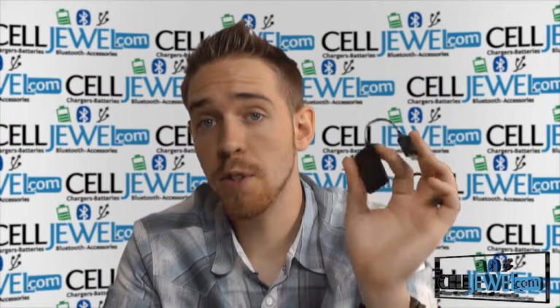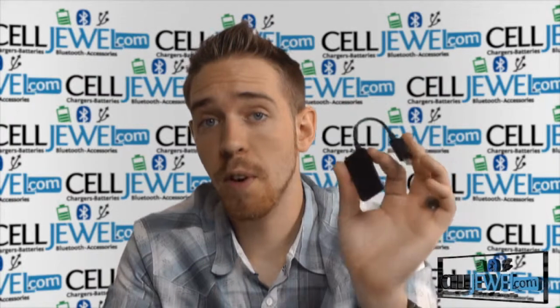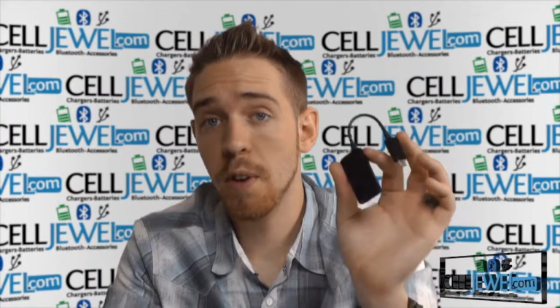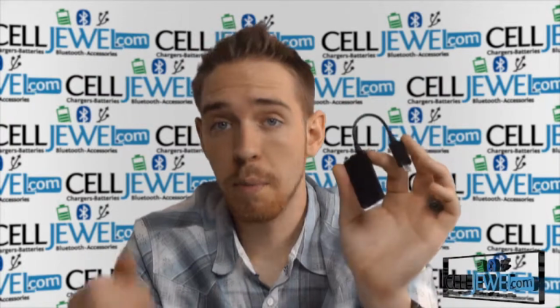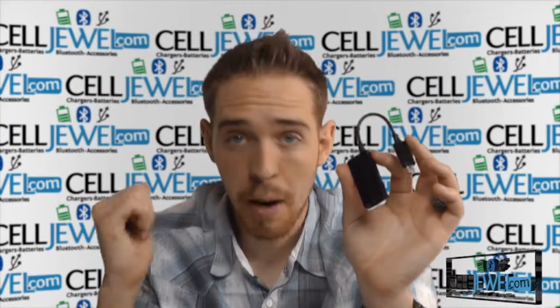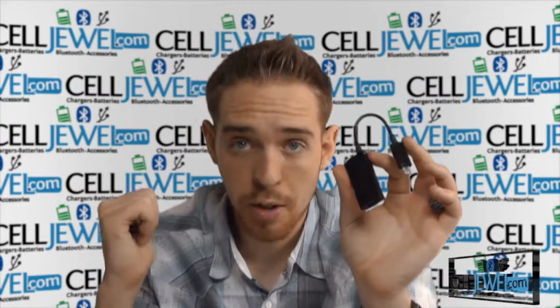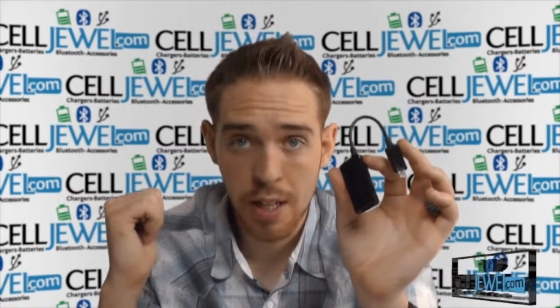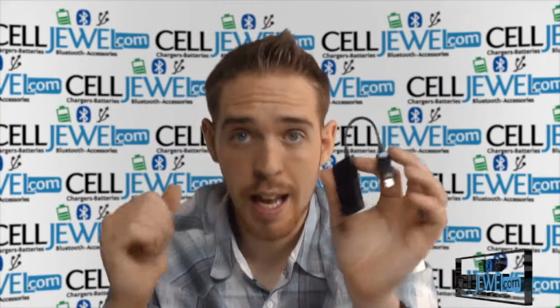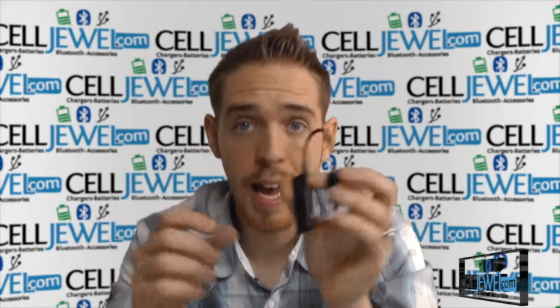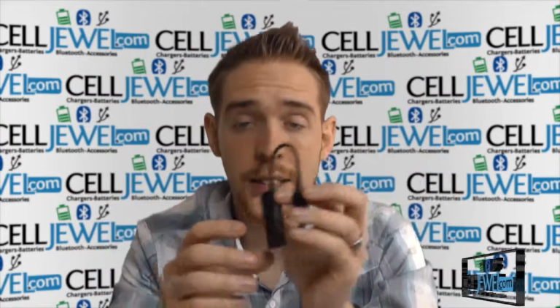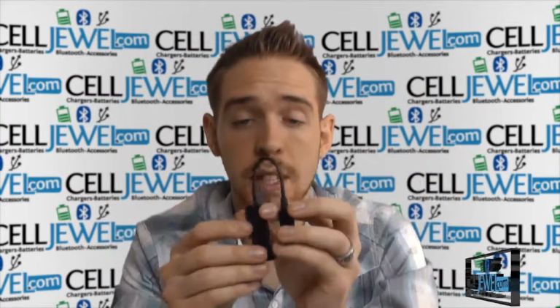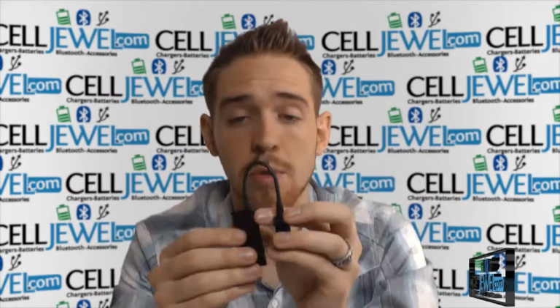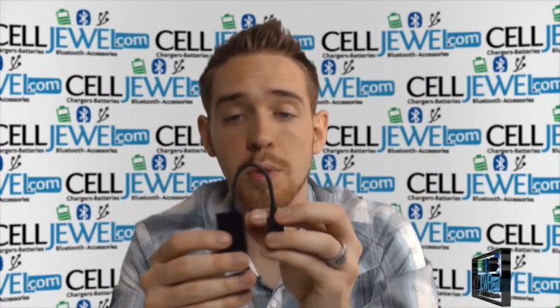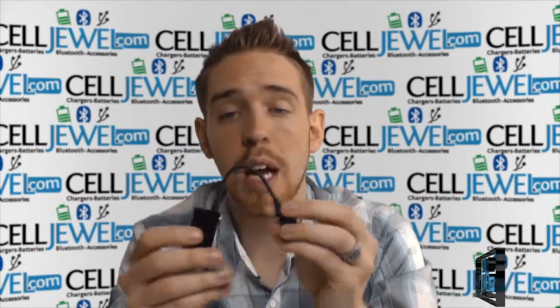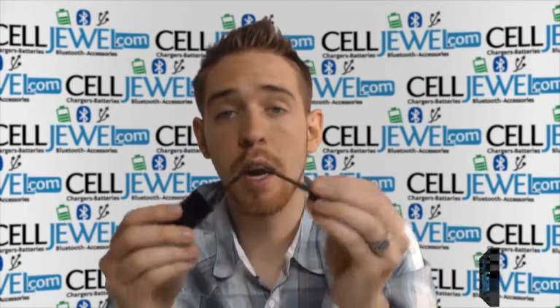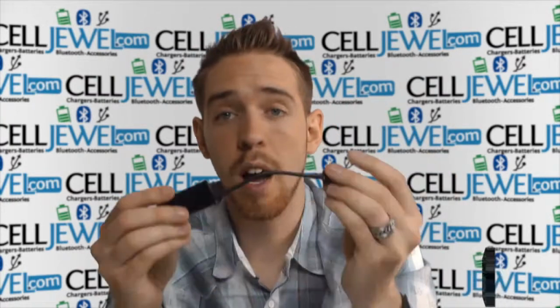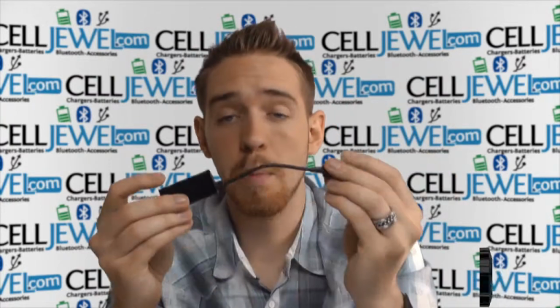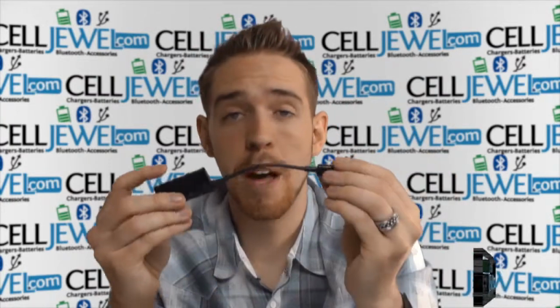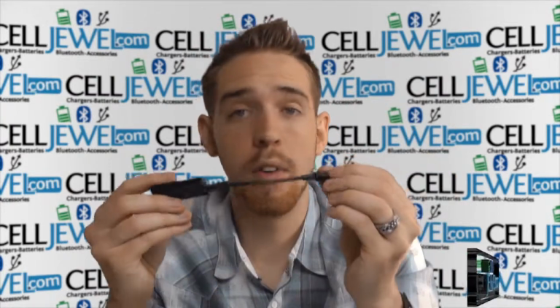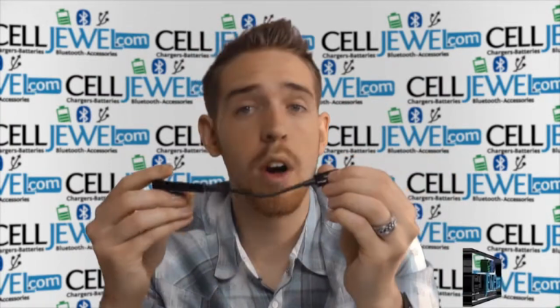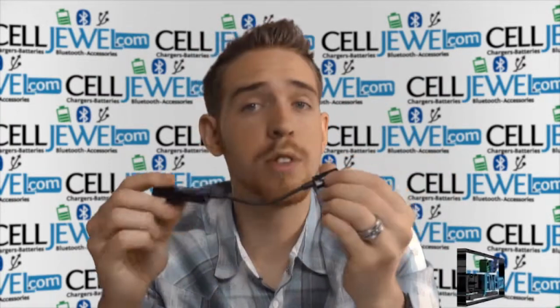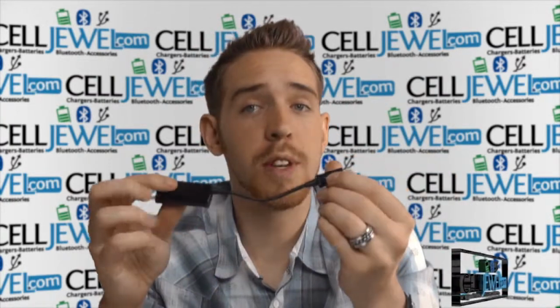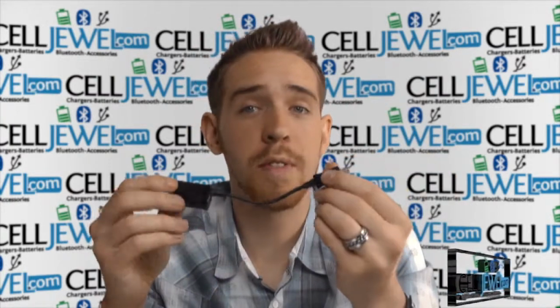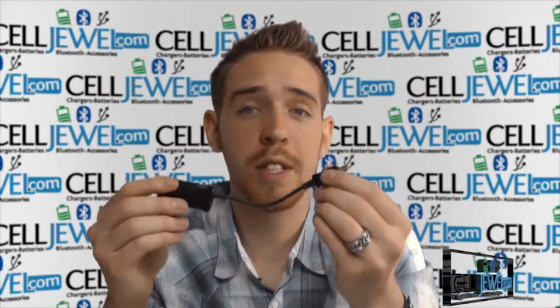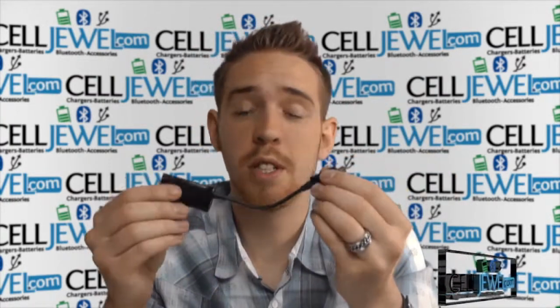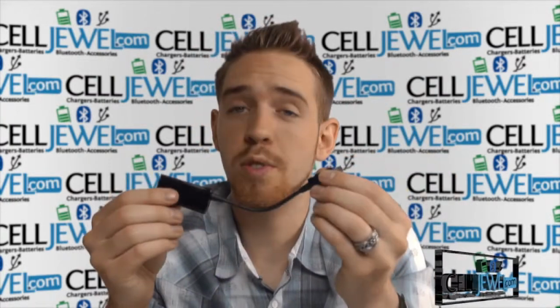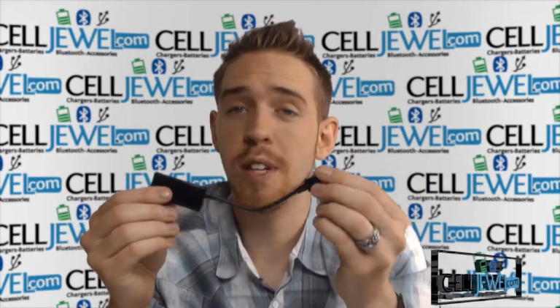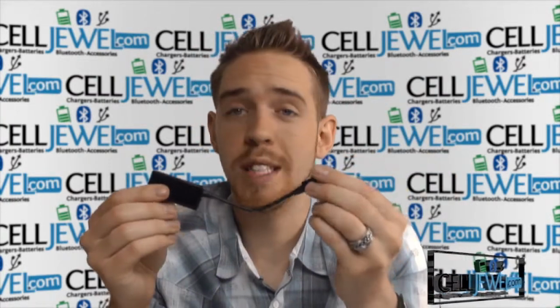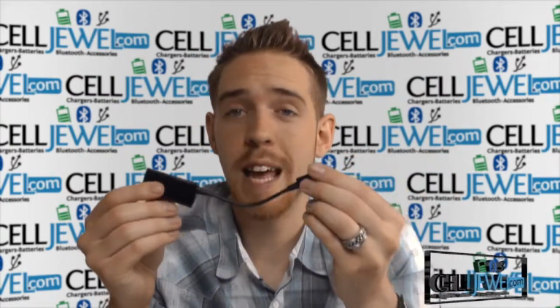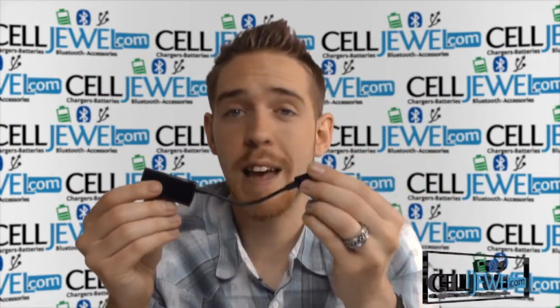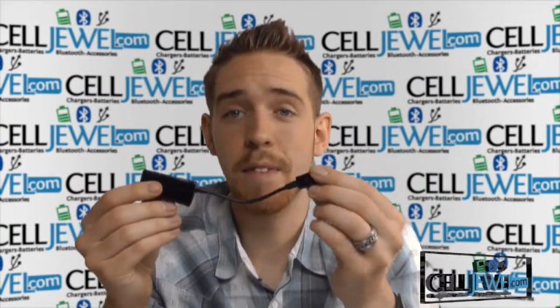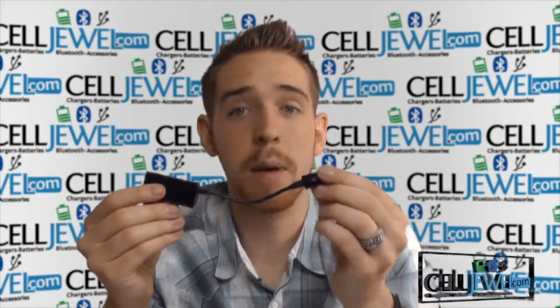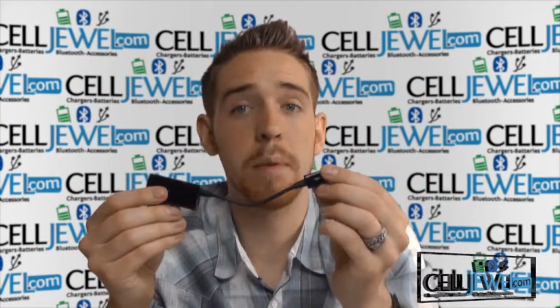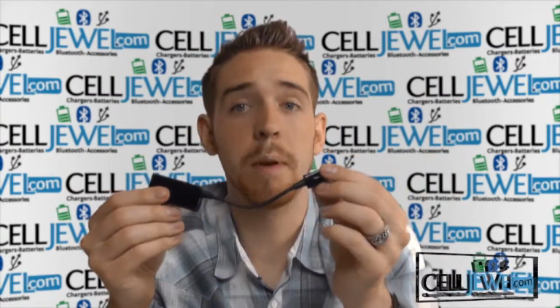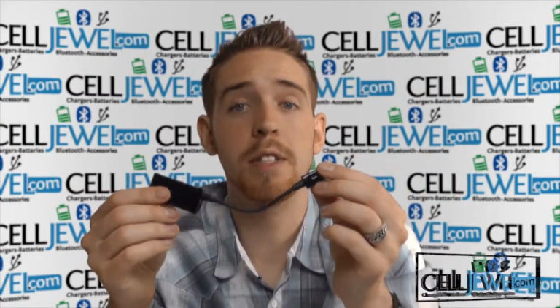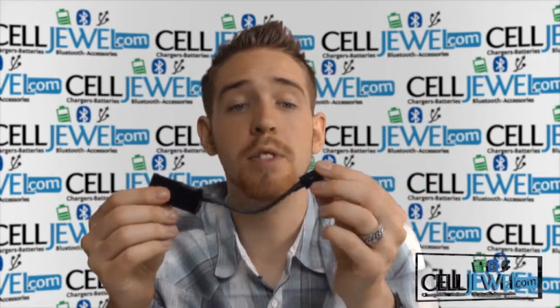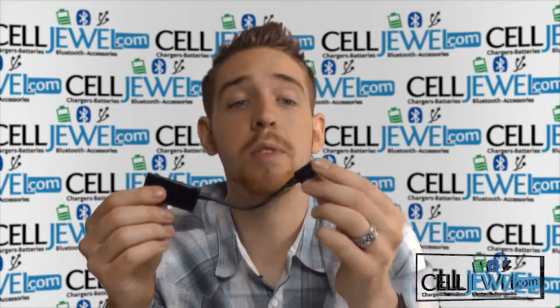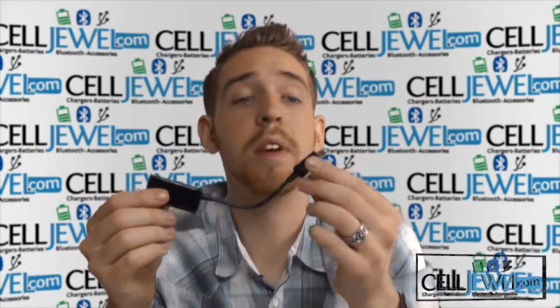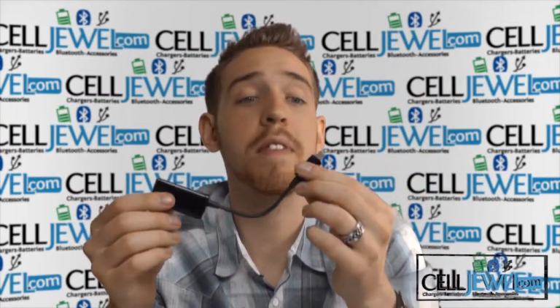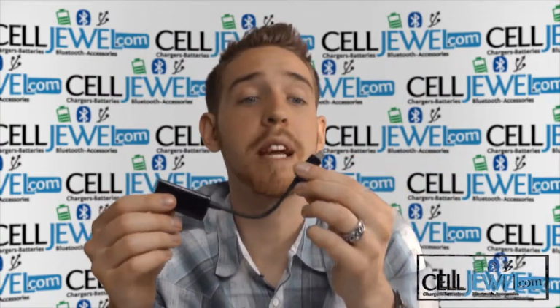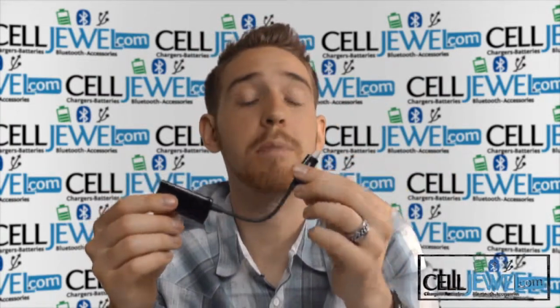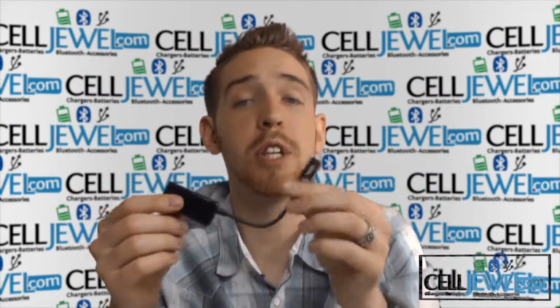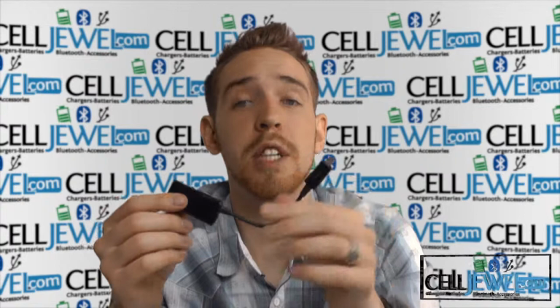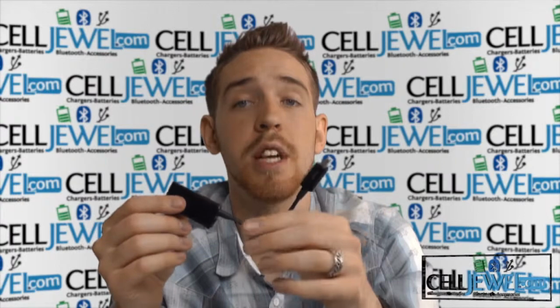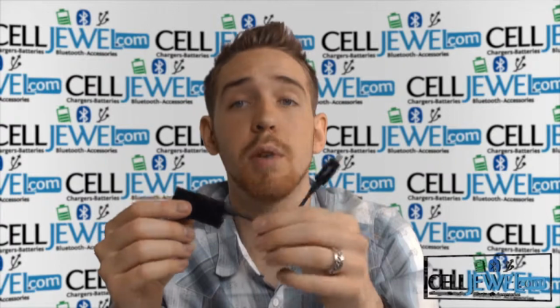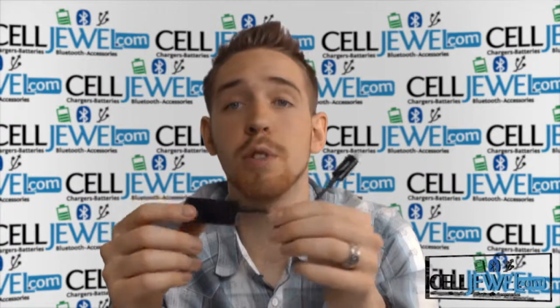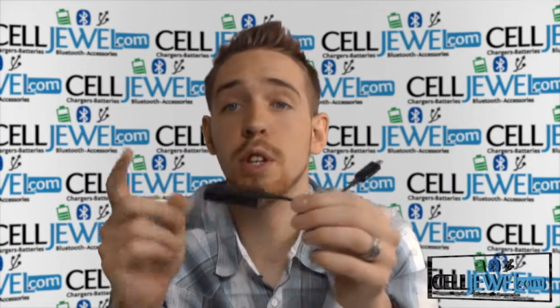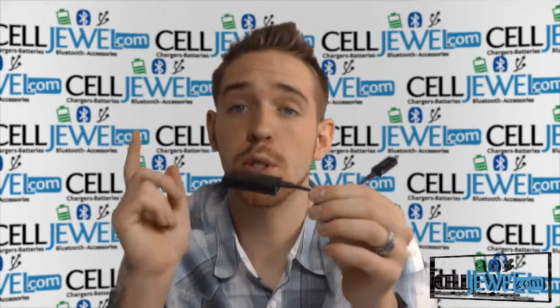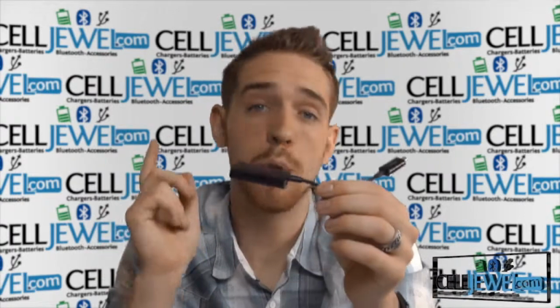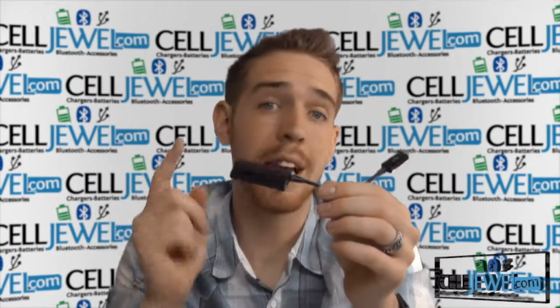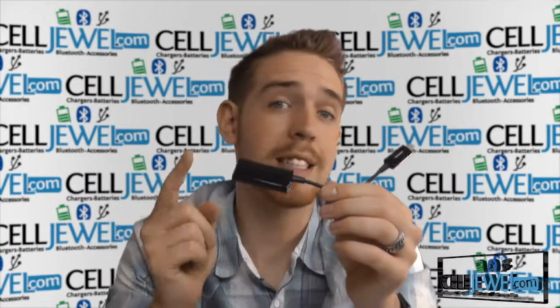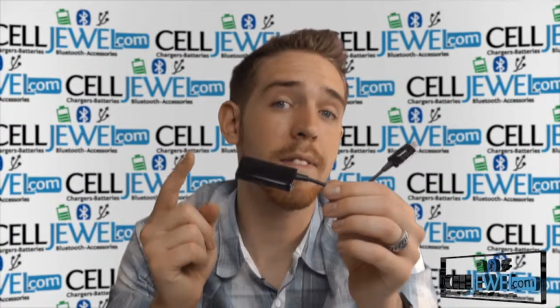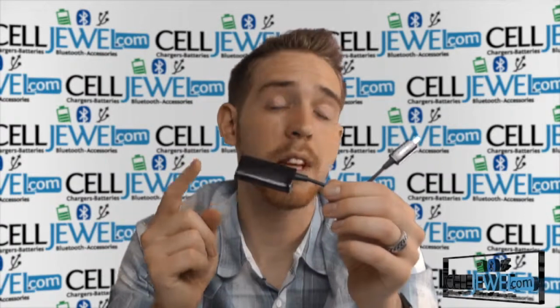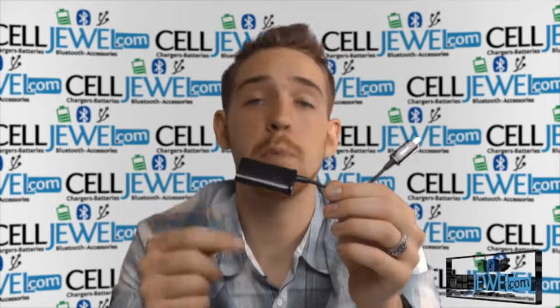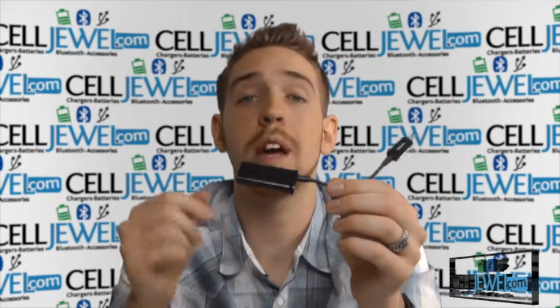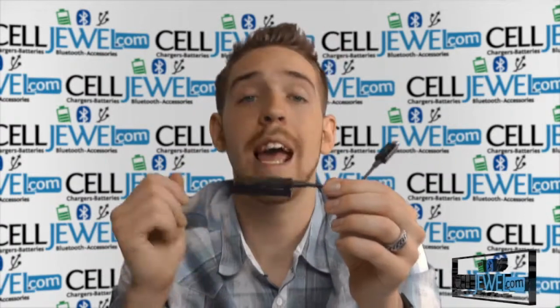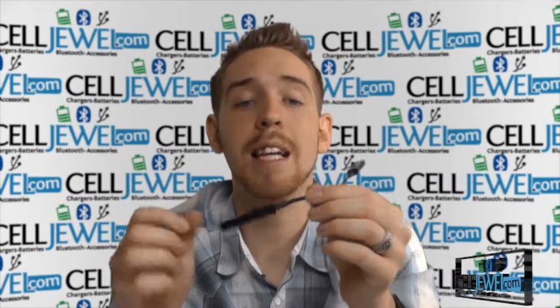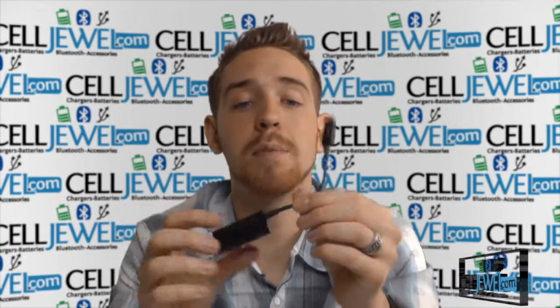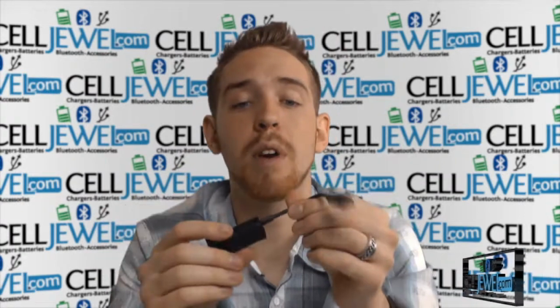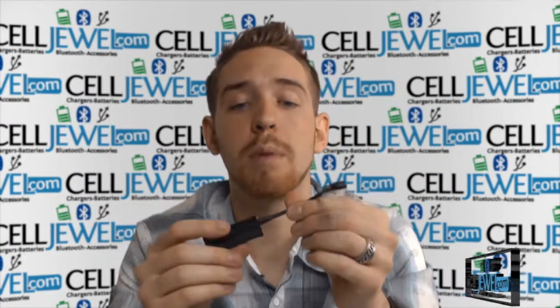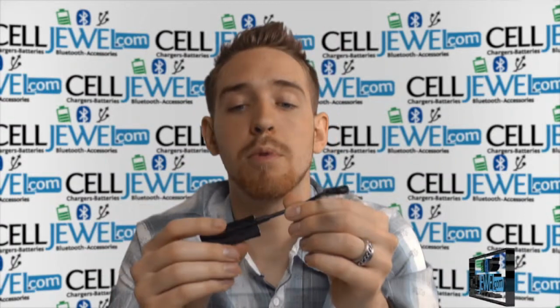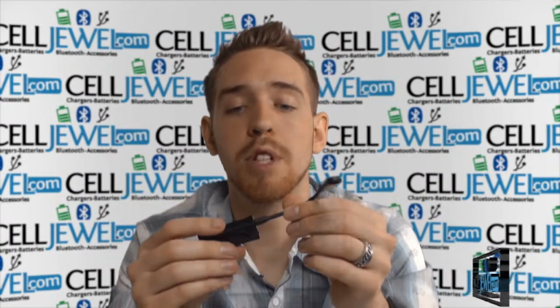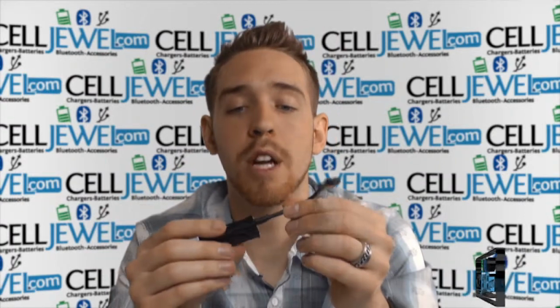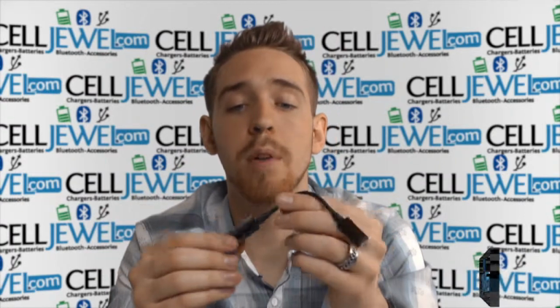First of all, you can buy yours today at SellJewel.com. We have all your cell phone accessory needs and phenomenal prices, so definitely come check us out and show us likes on Facebook and subscribe to our channel.